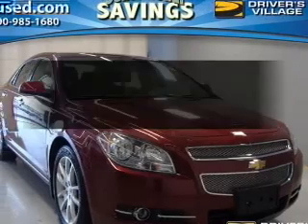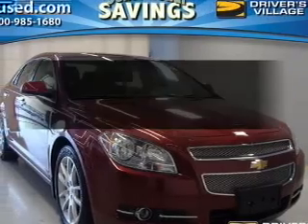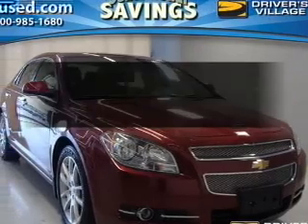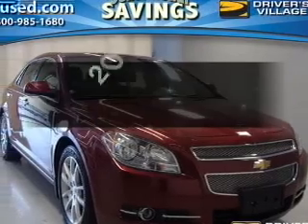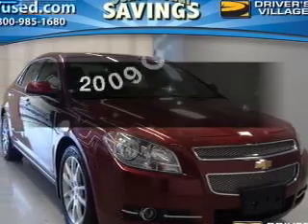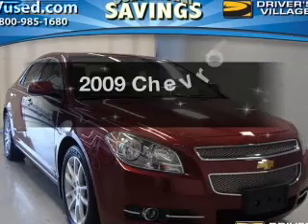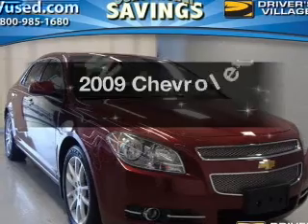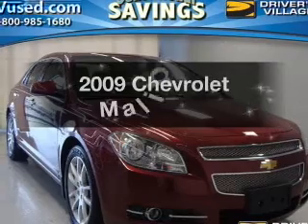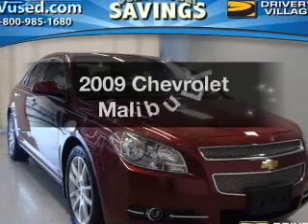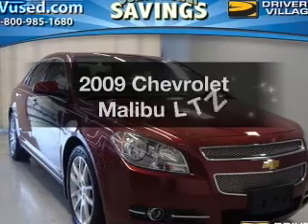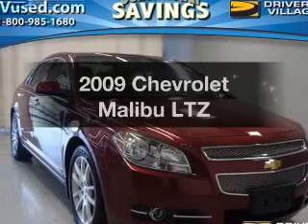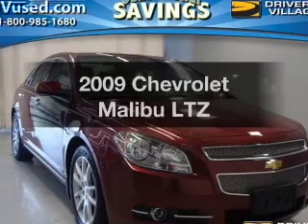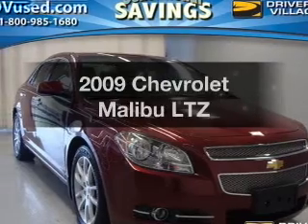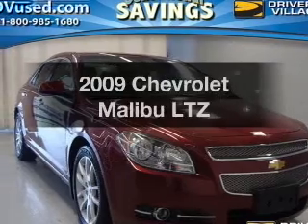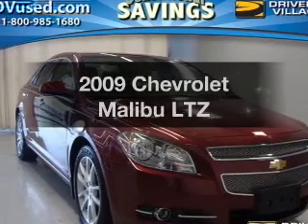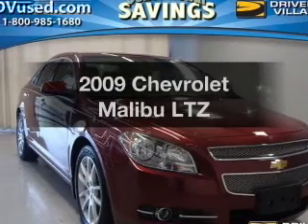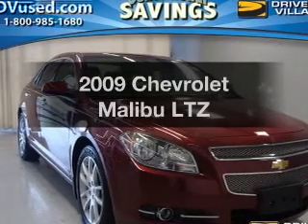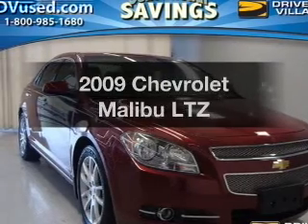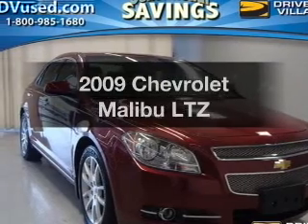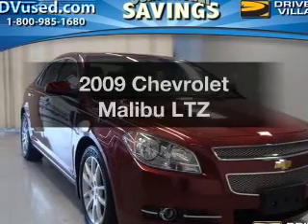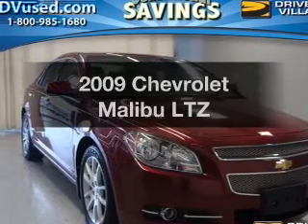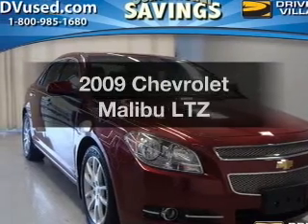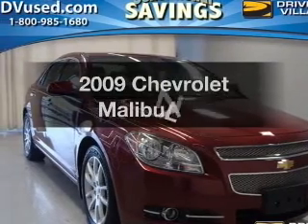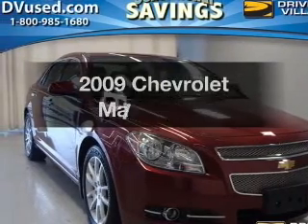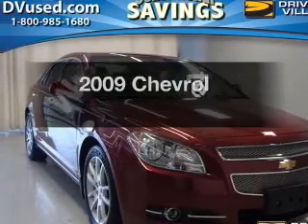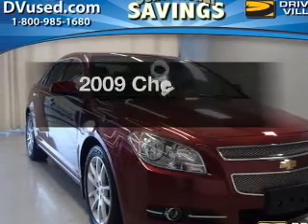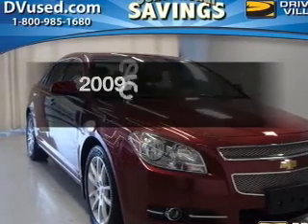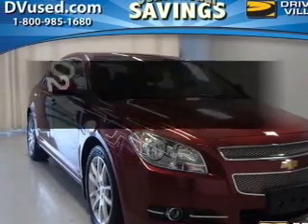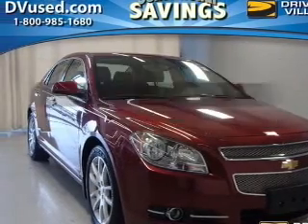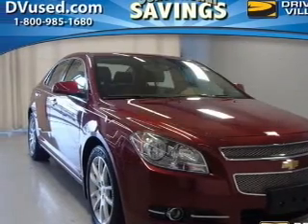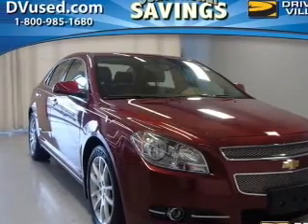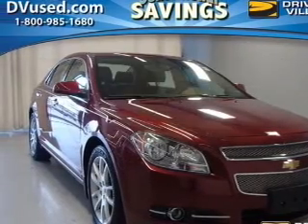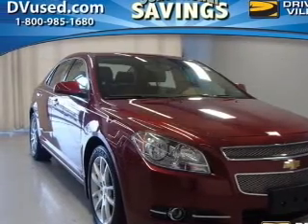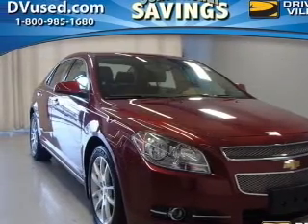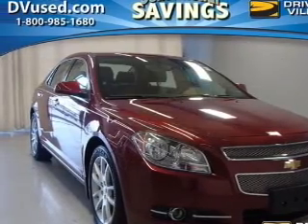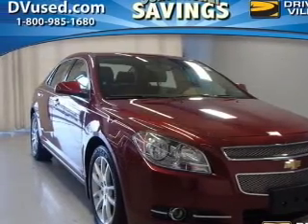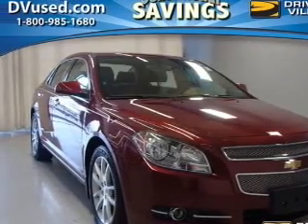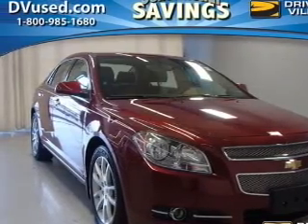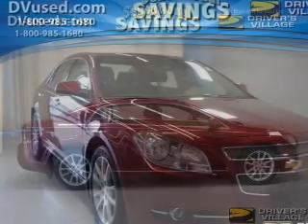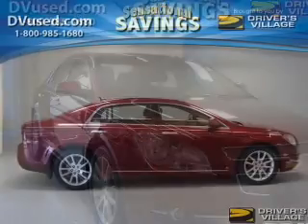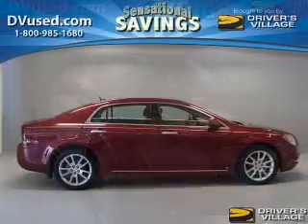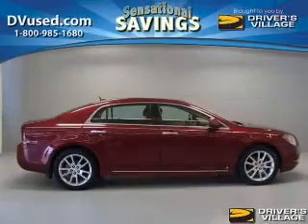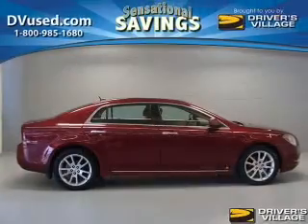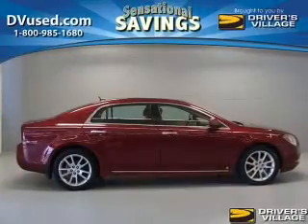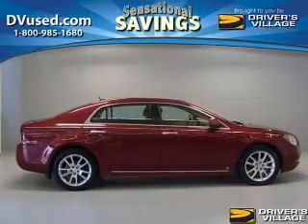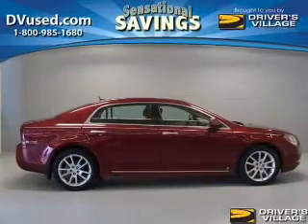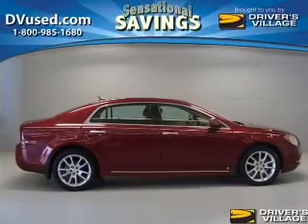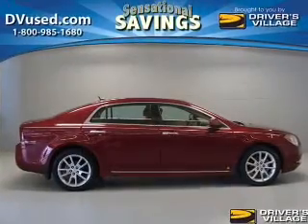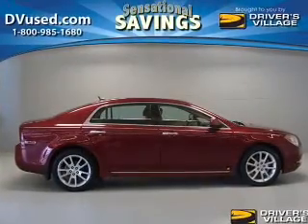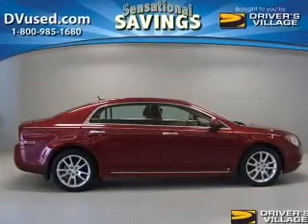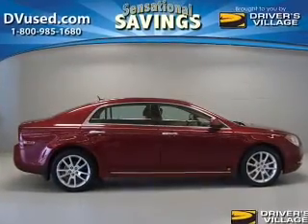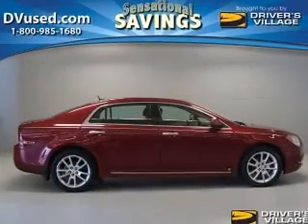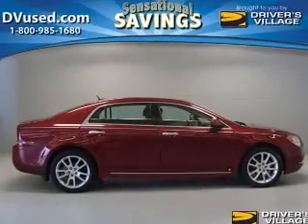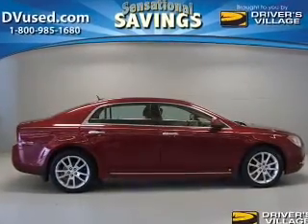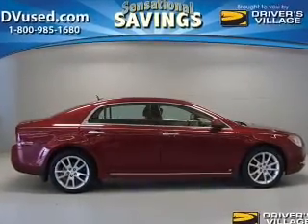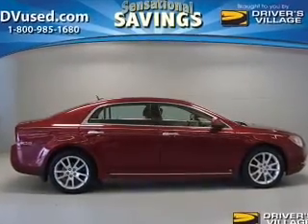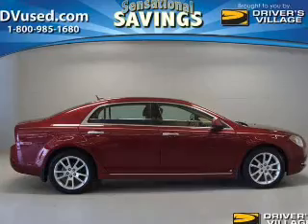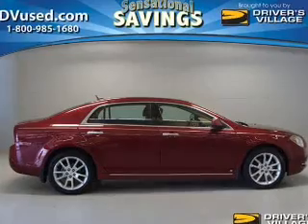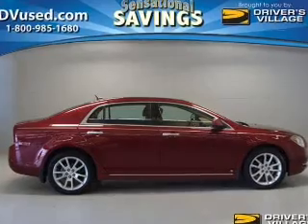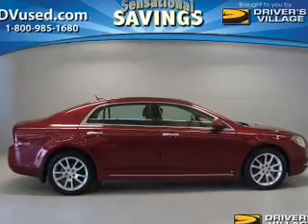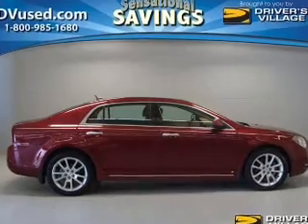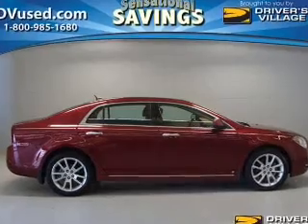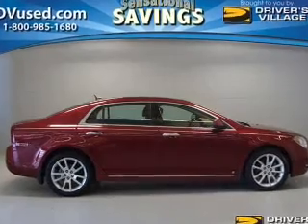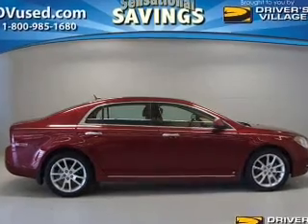Get noticed in this 2009 Chevrolet Malibu. If you're looking for an automobile with great attributes, look no further.